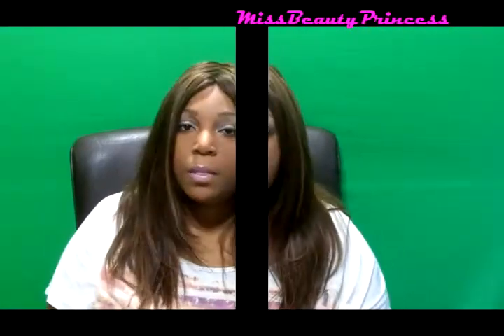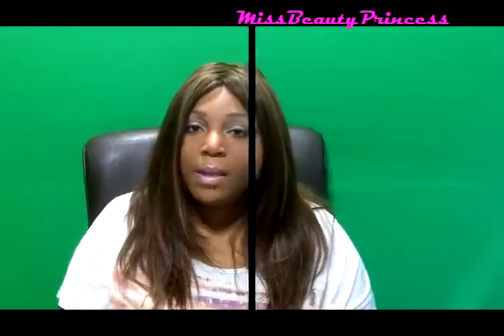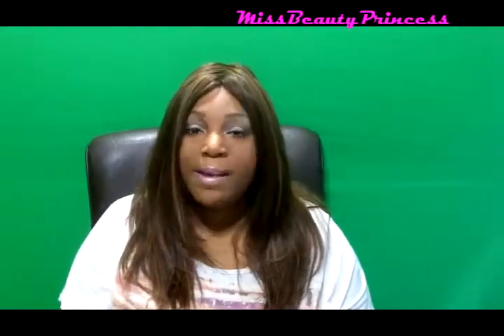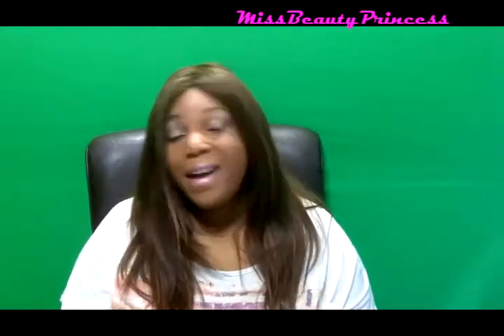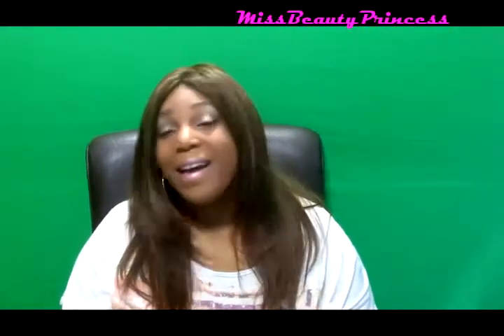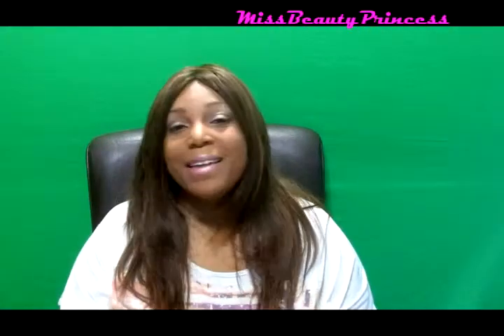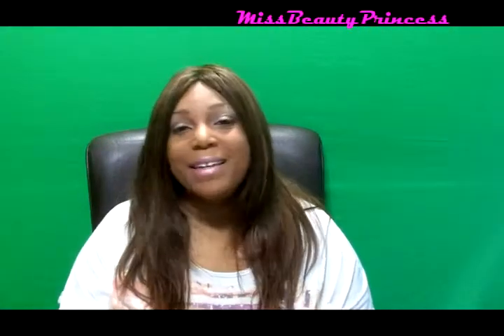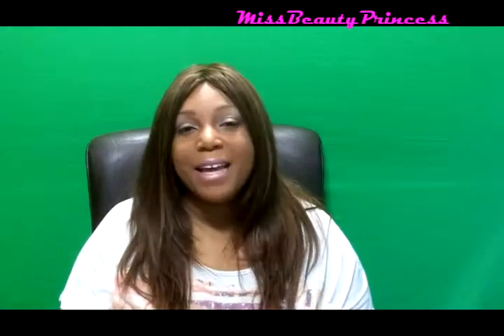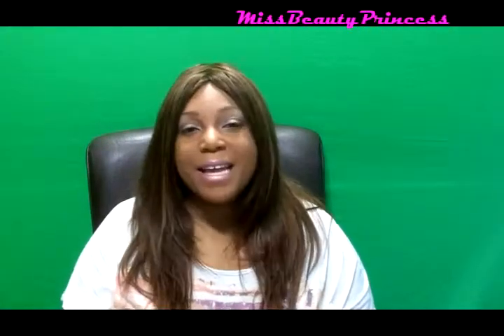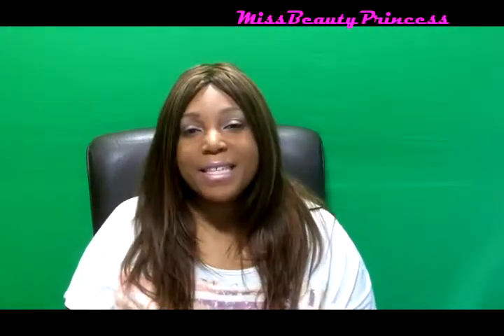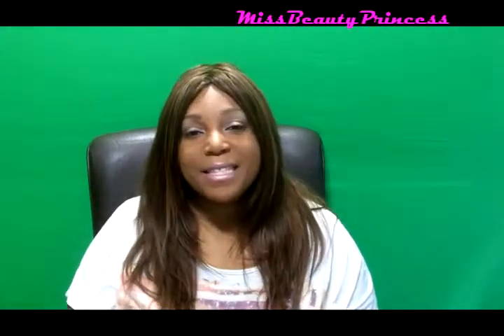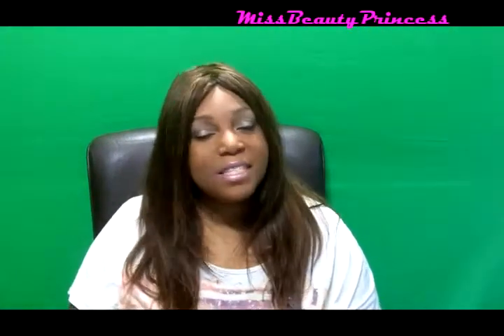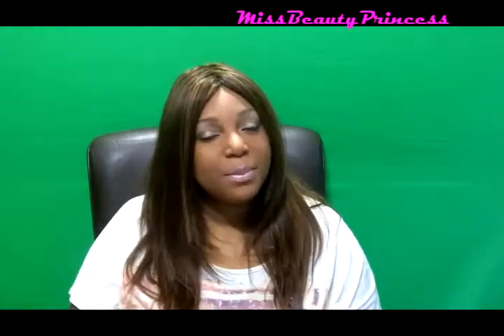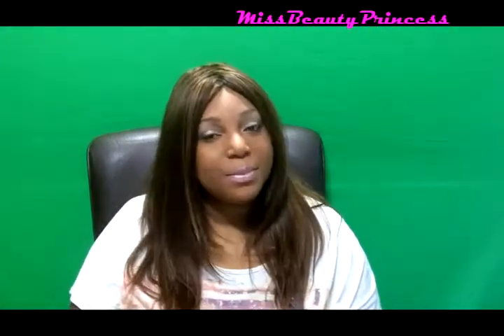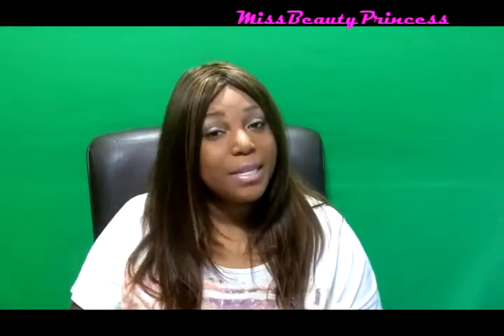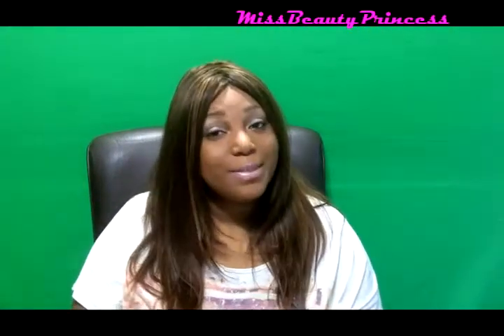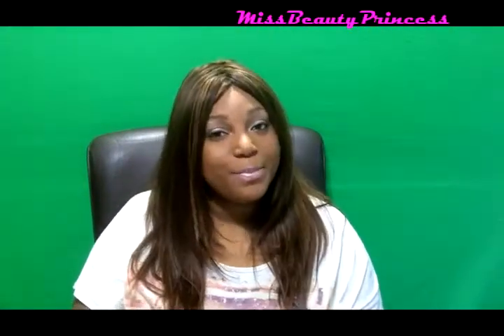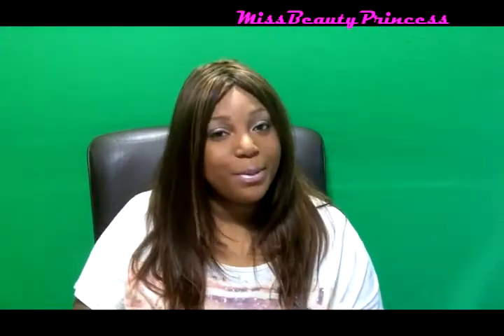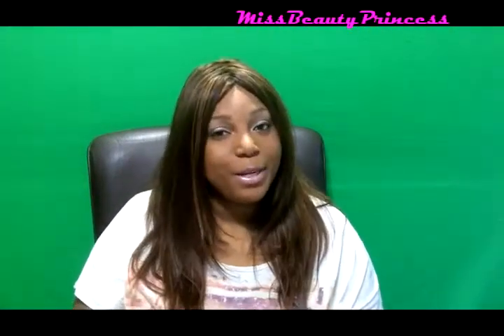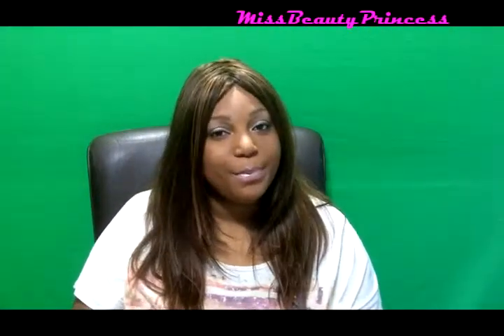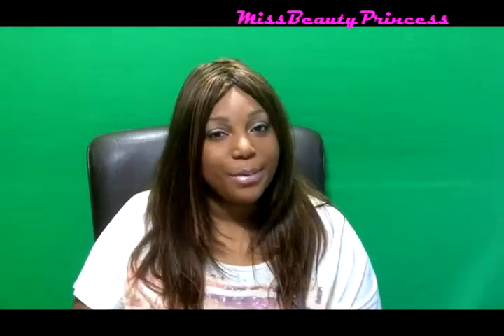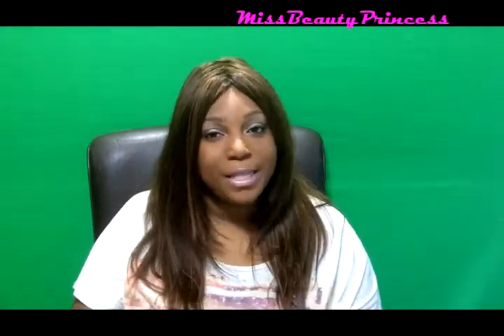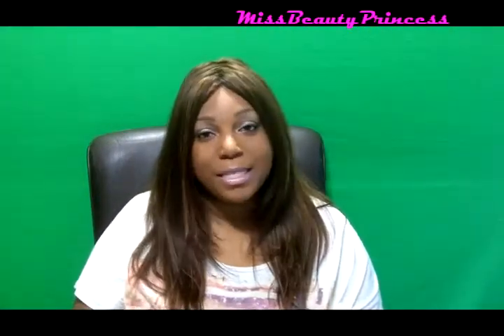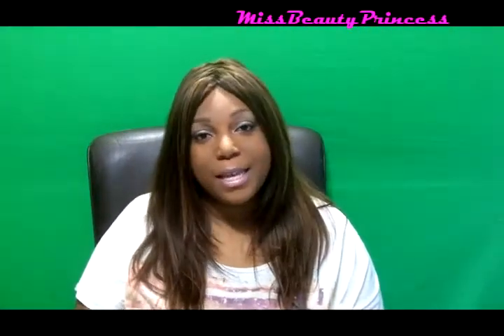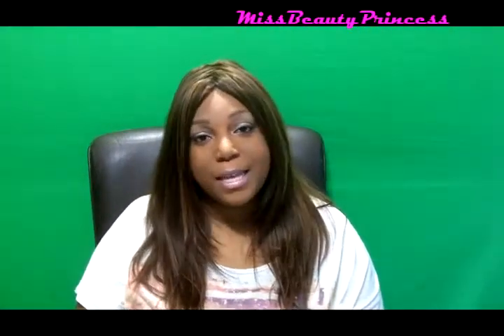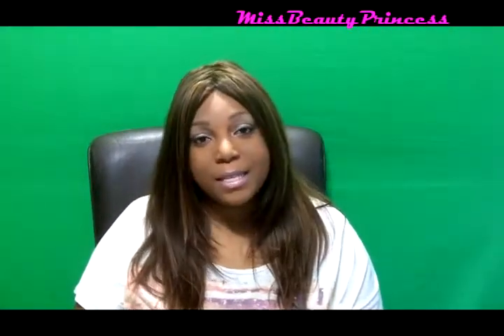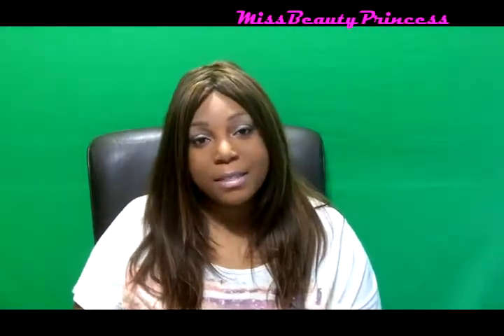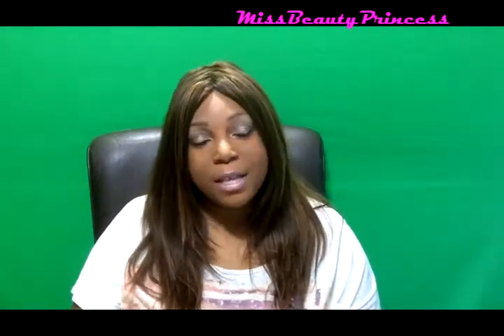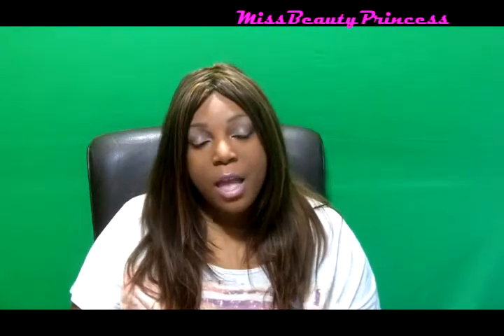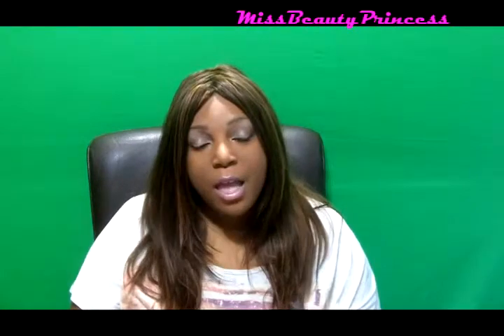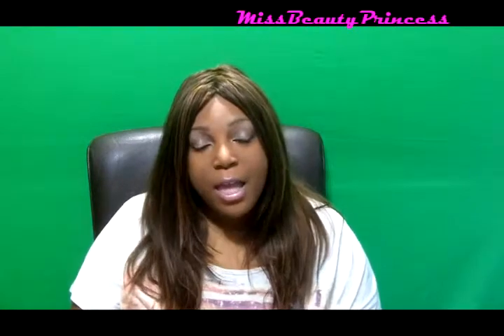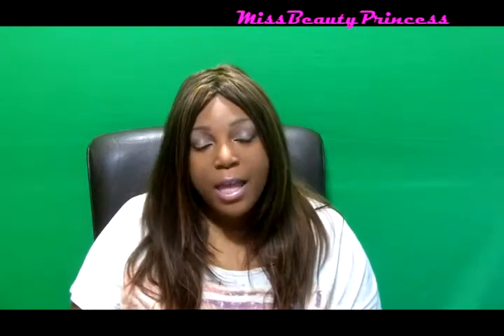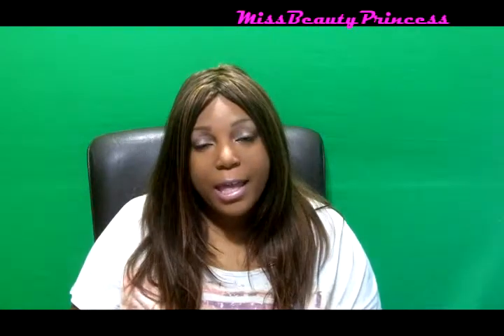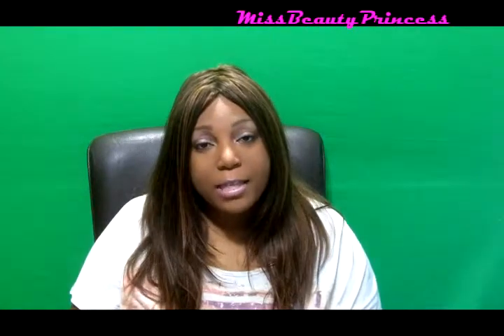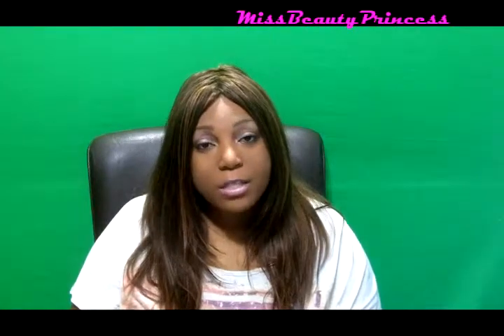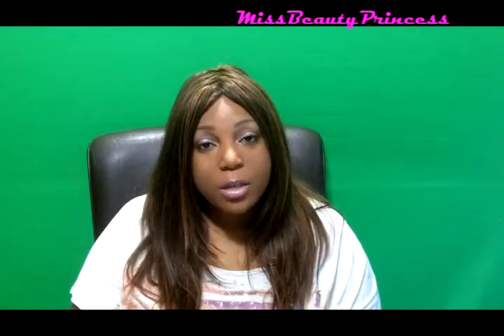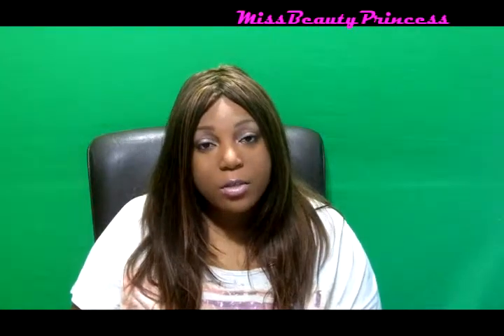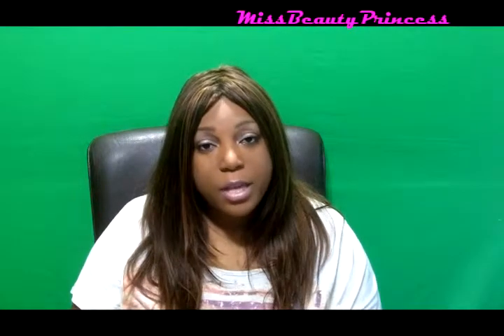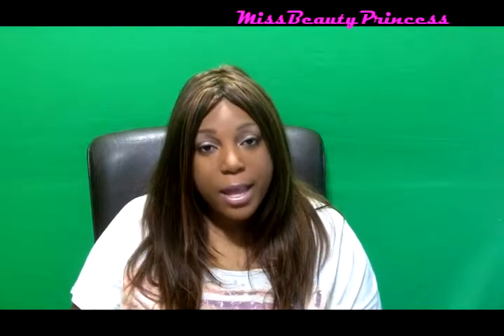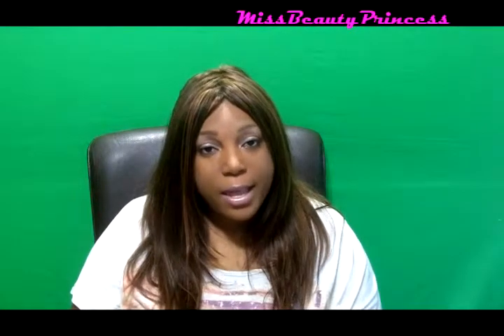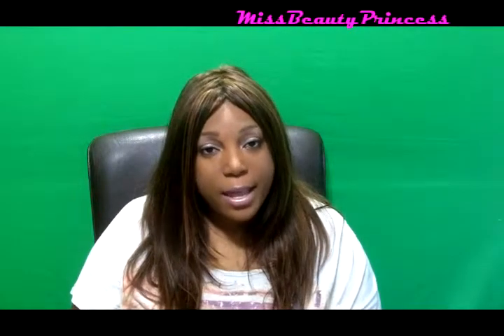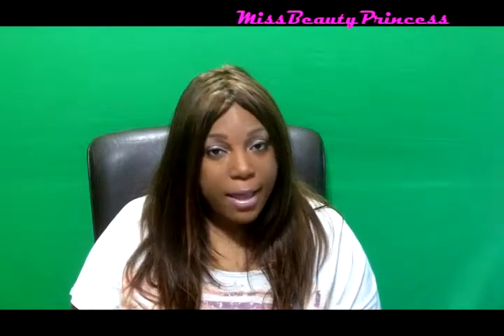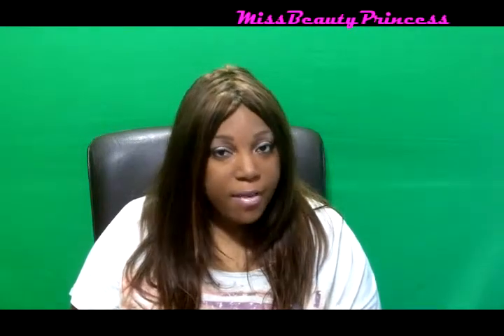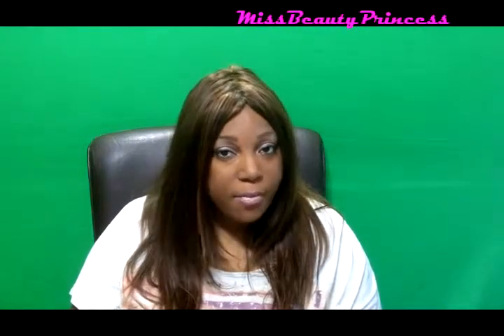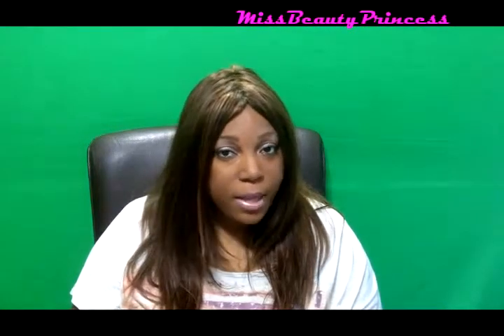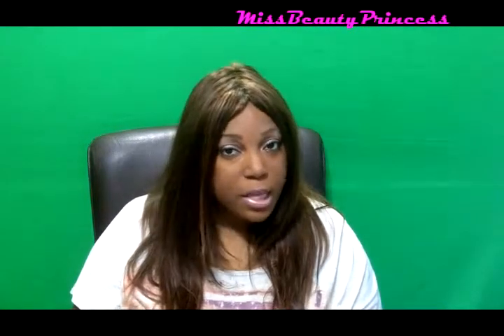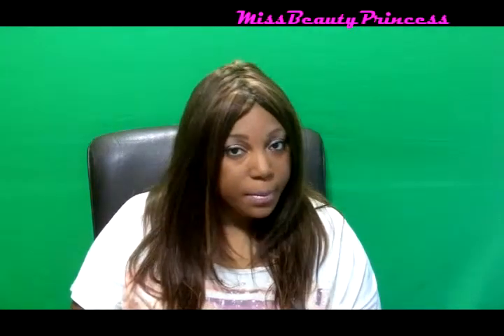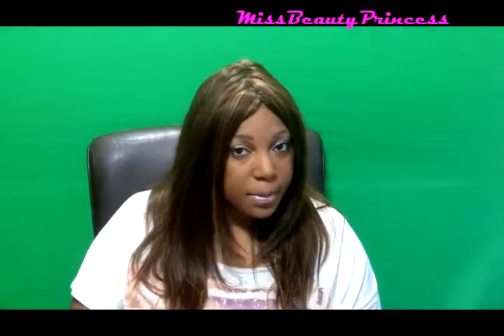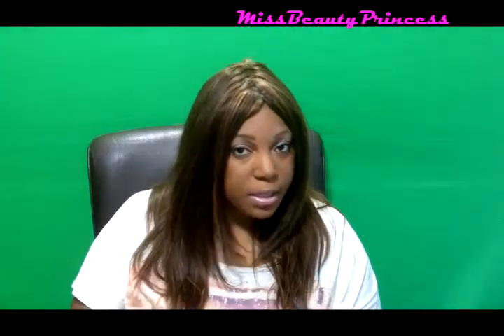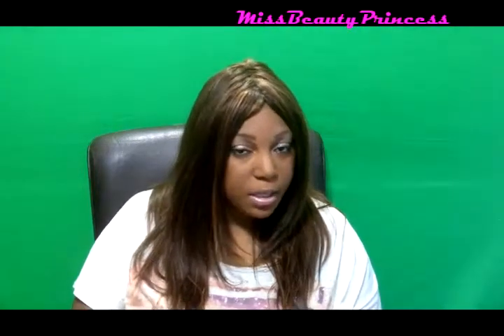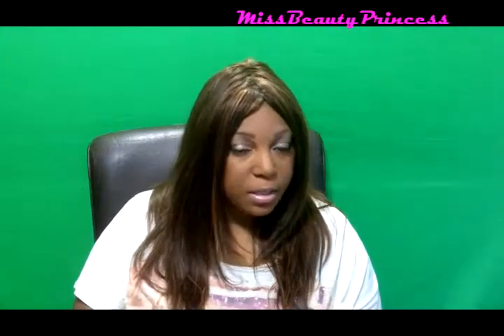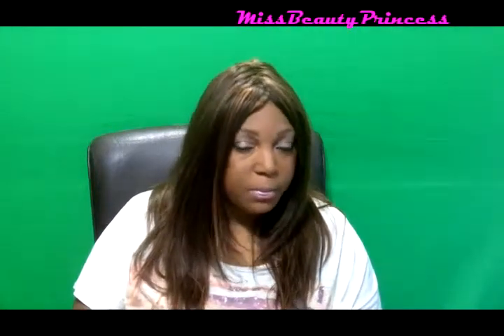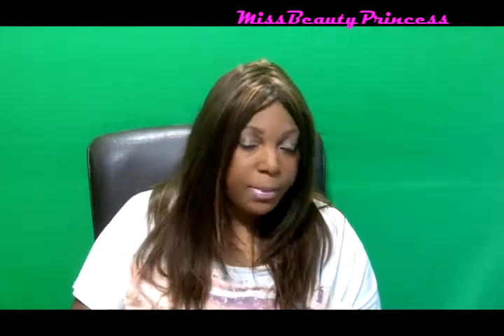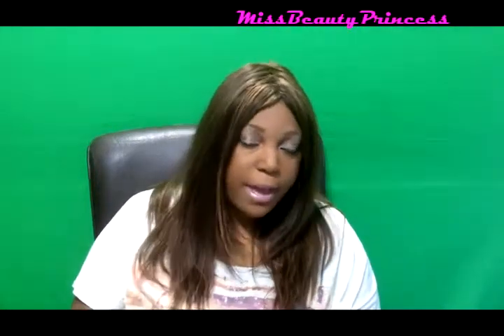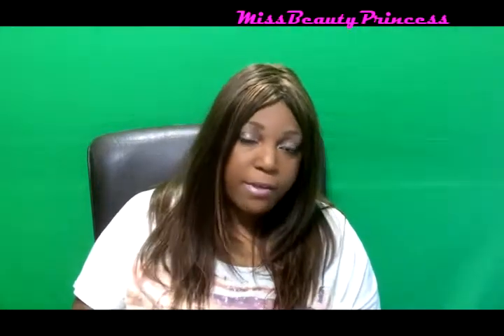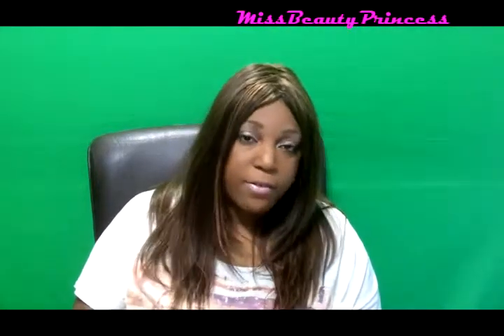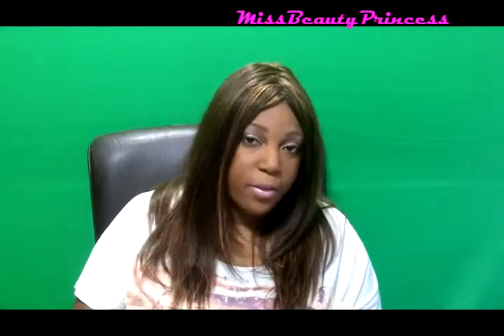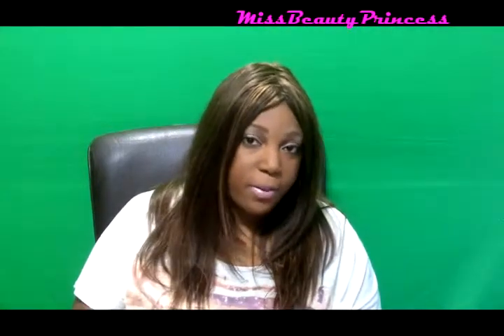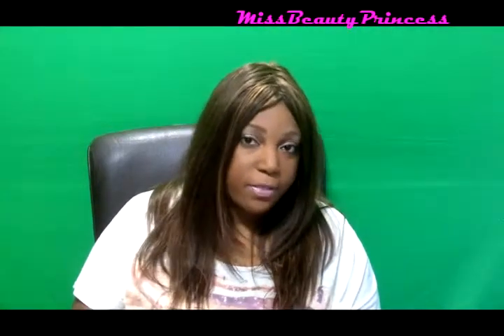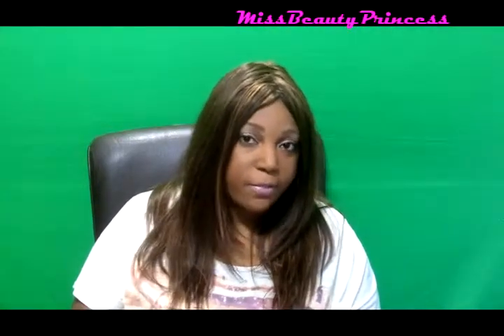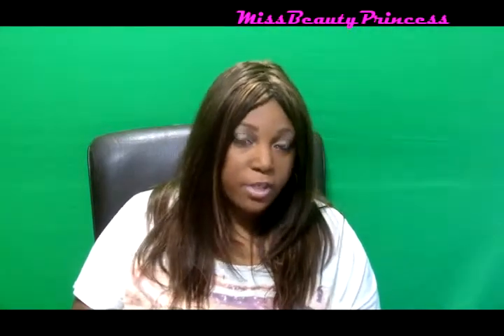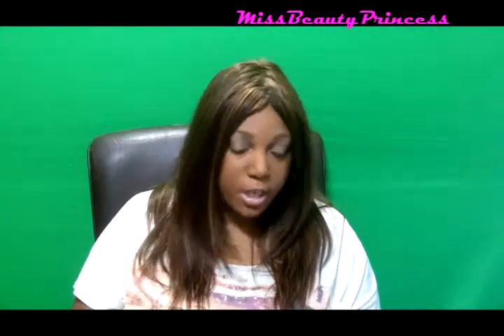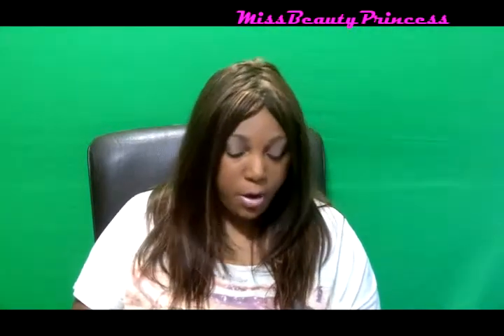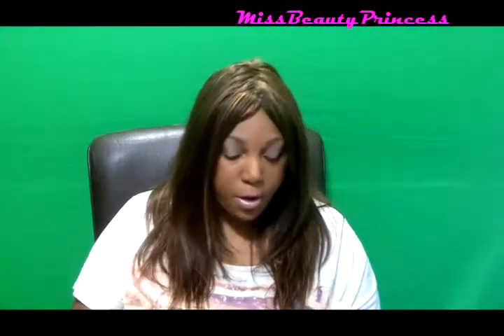Hi guys, it's Miss Beauty Princess, and today I have my Ipsy bag for the month of January.